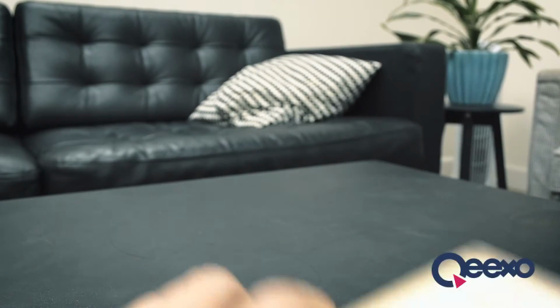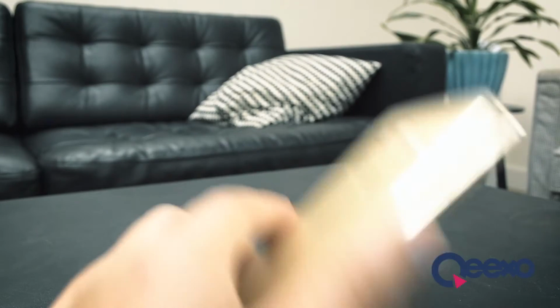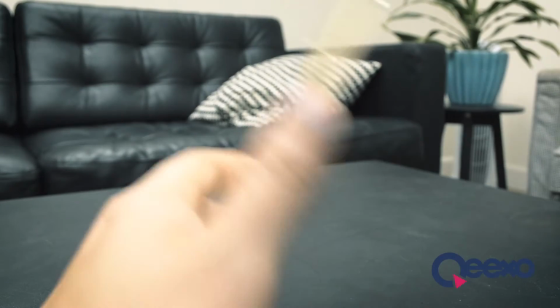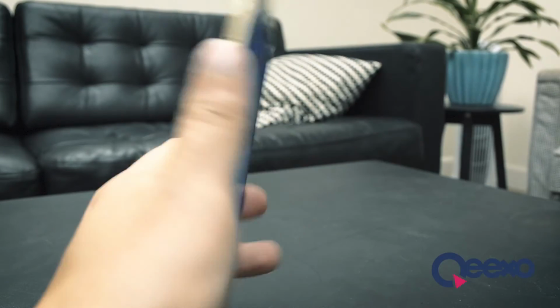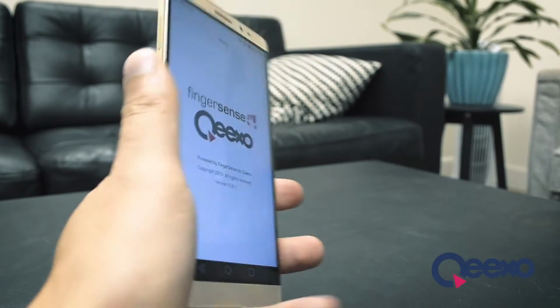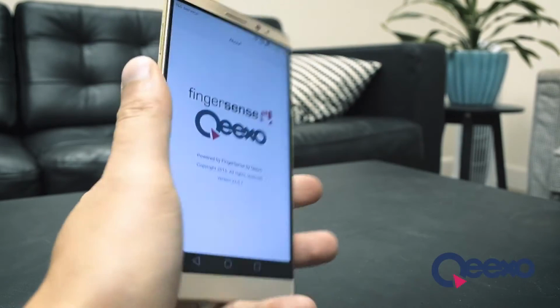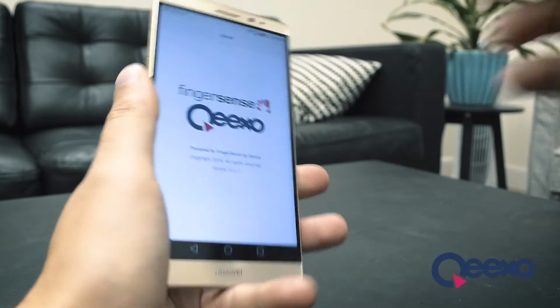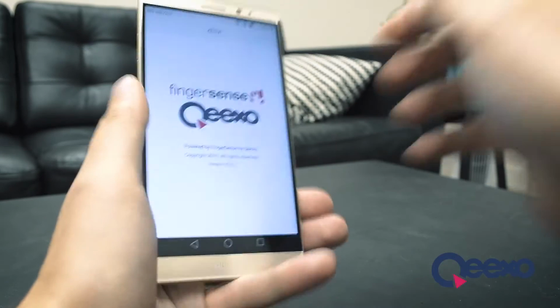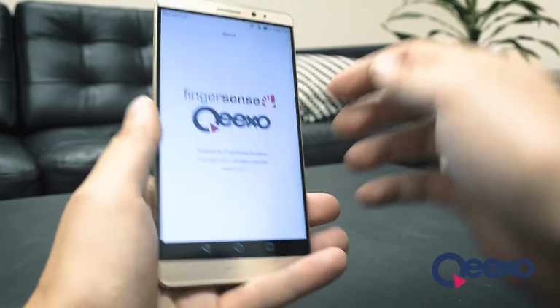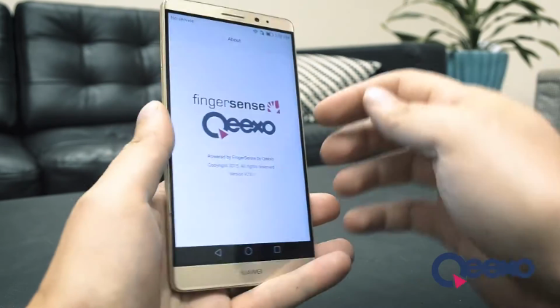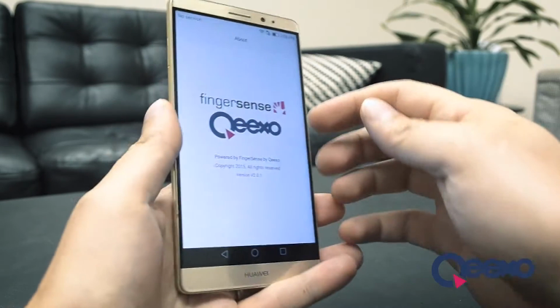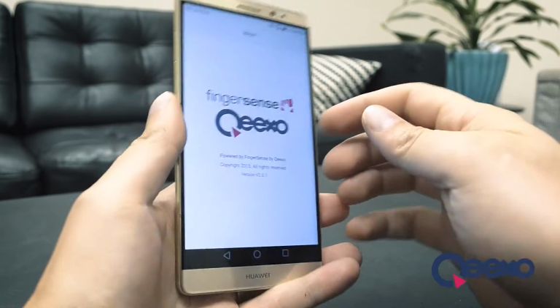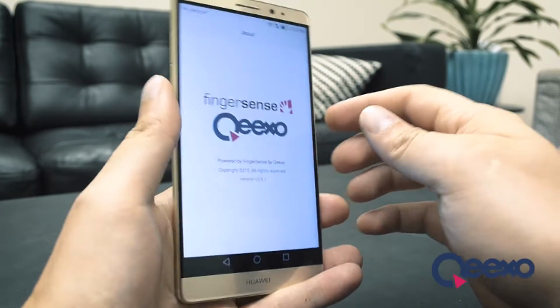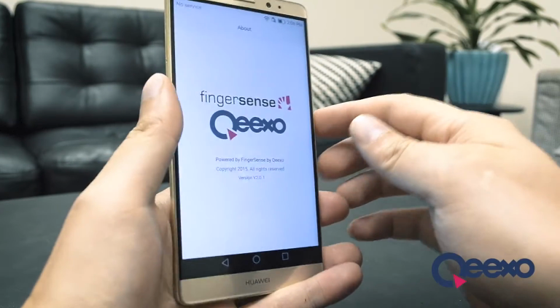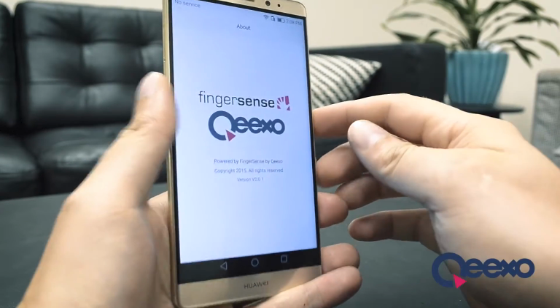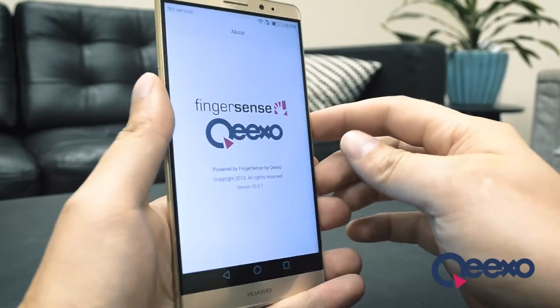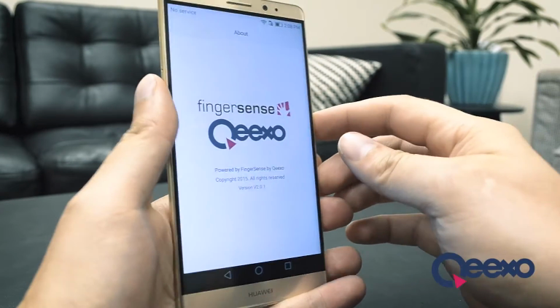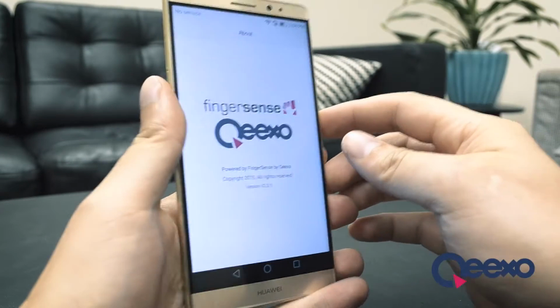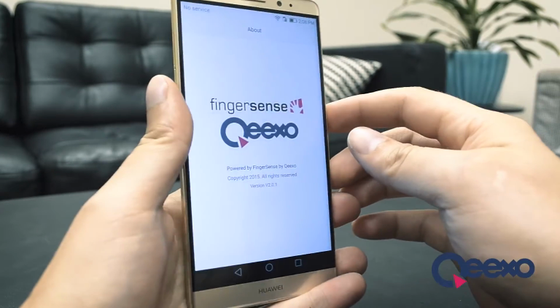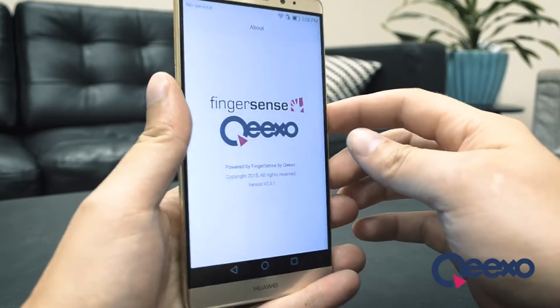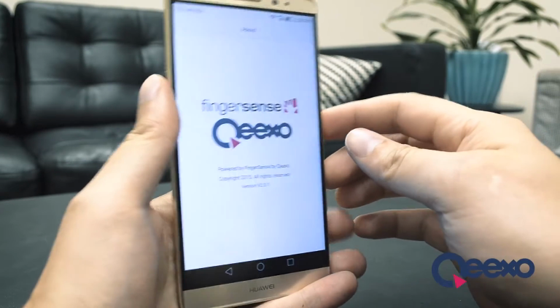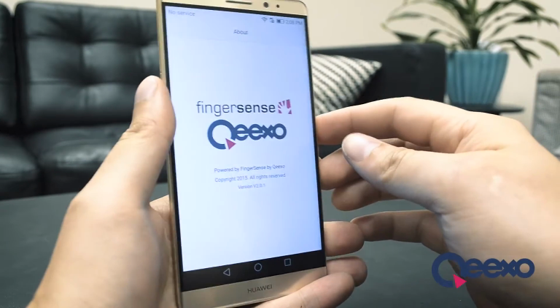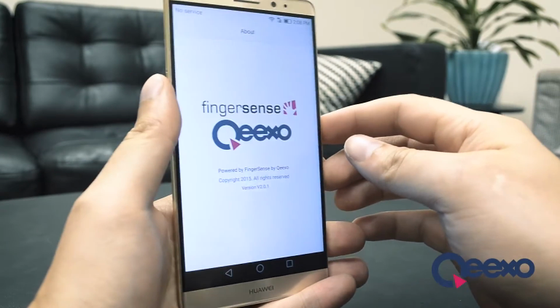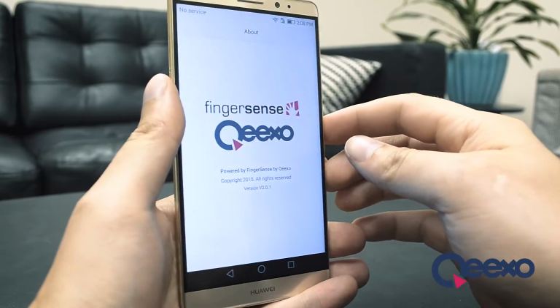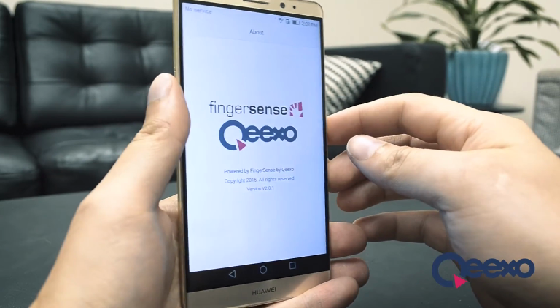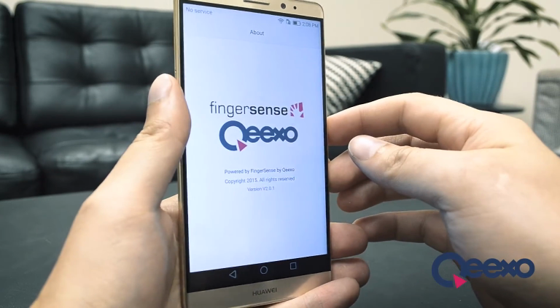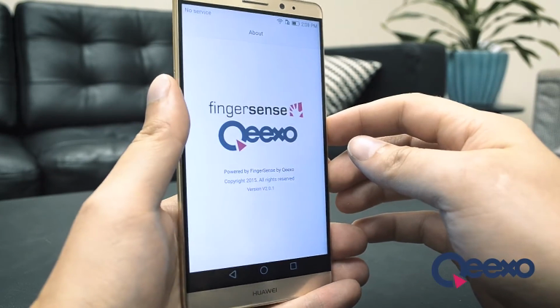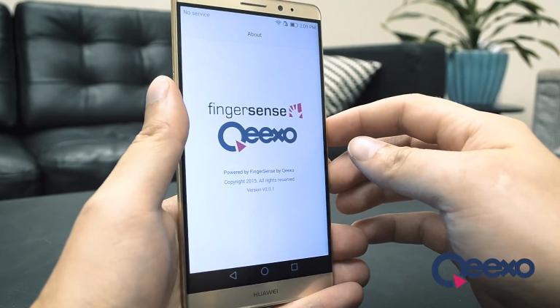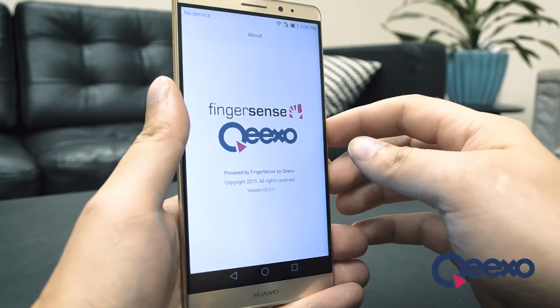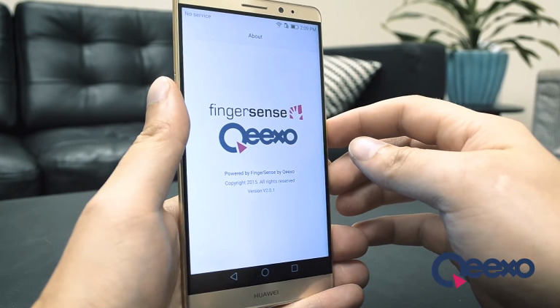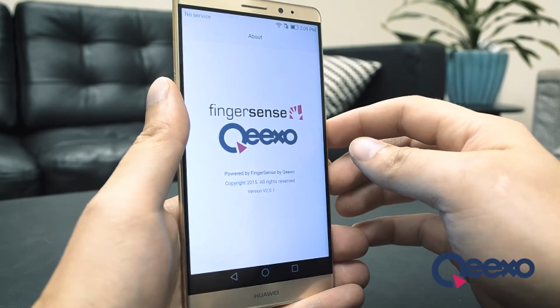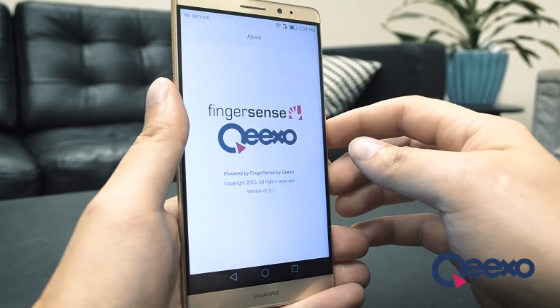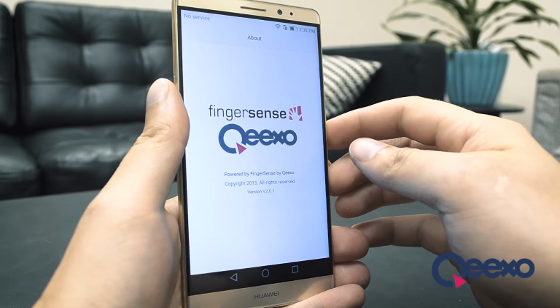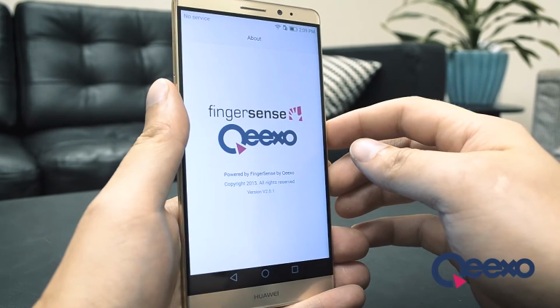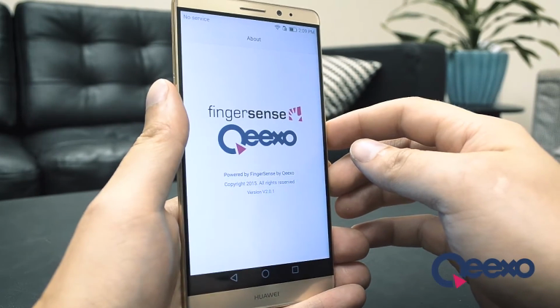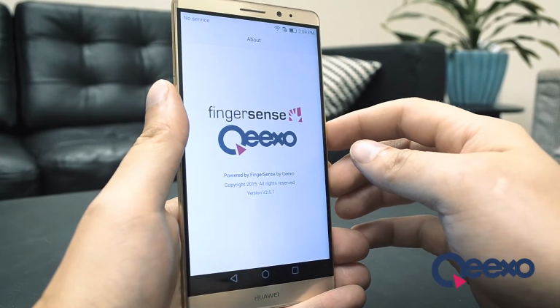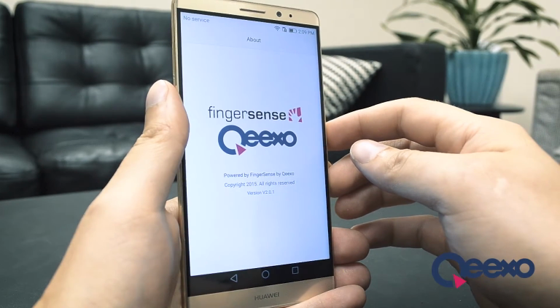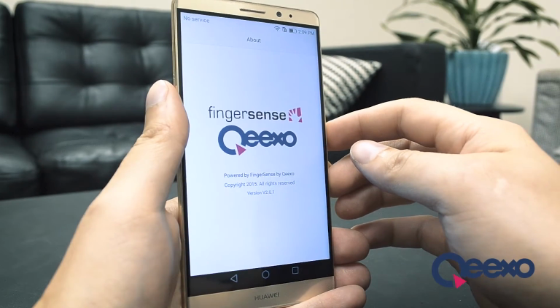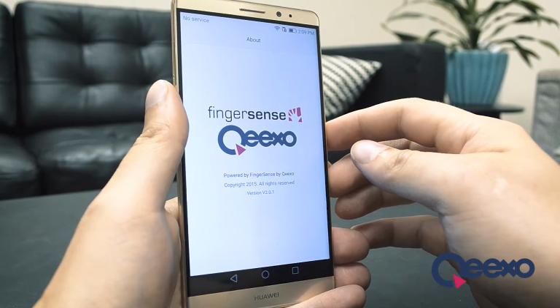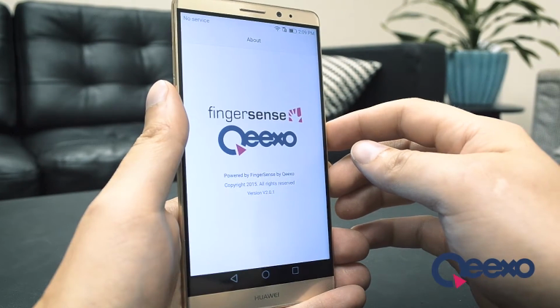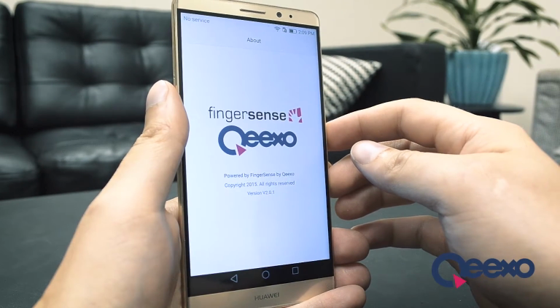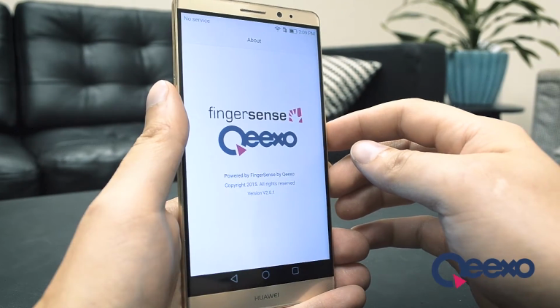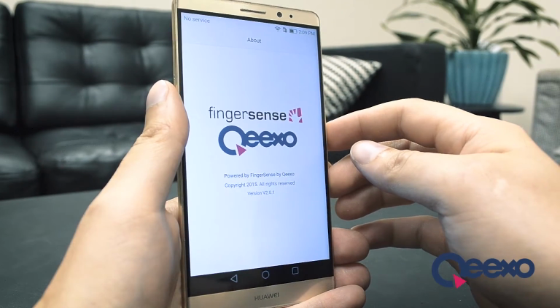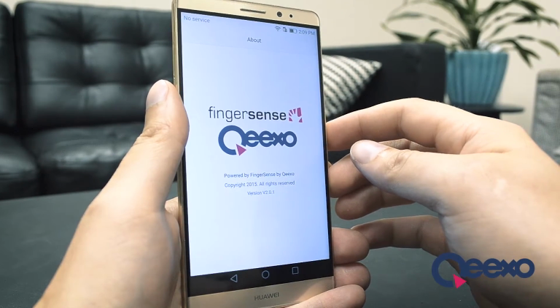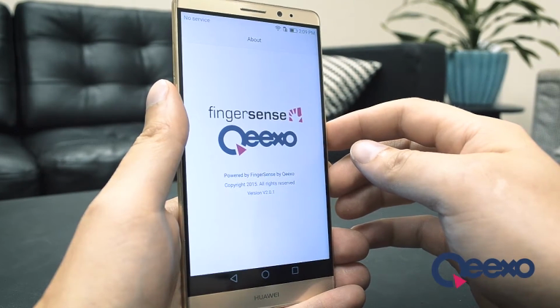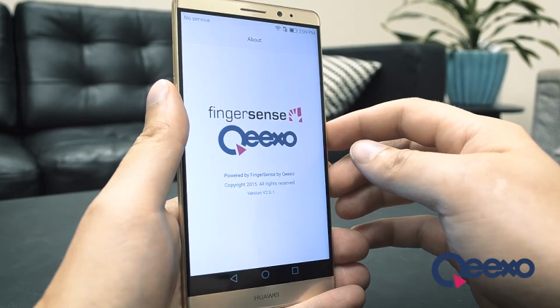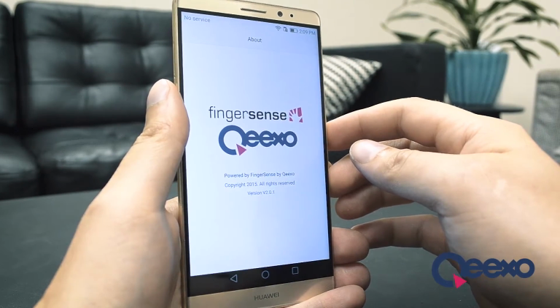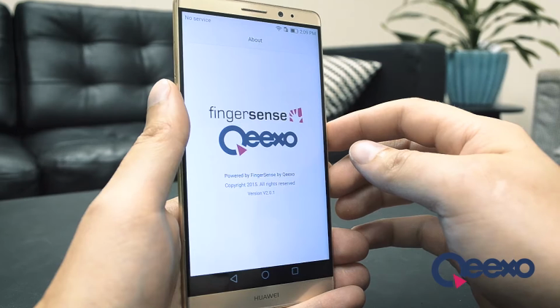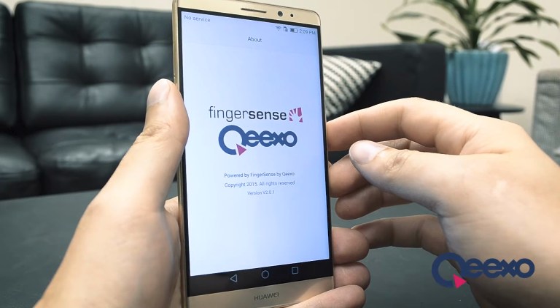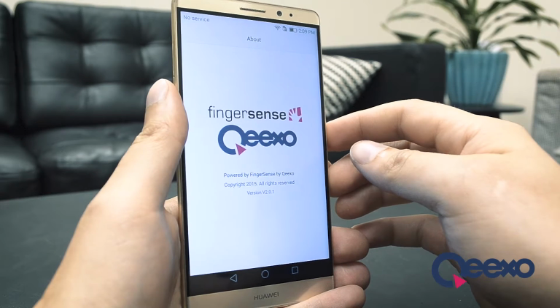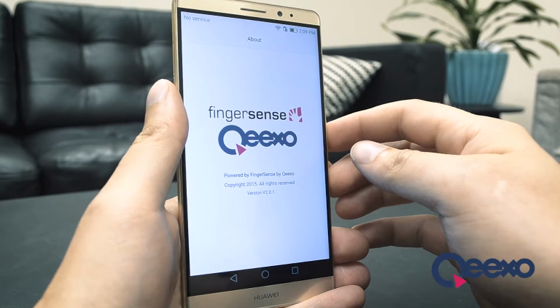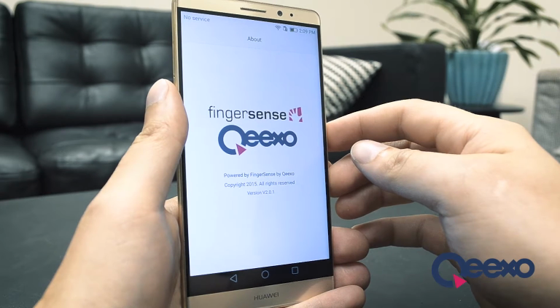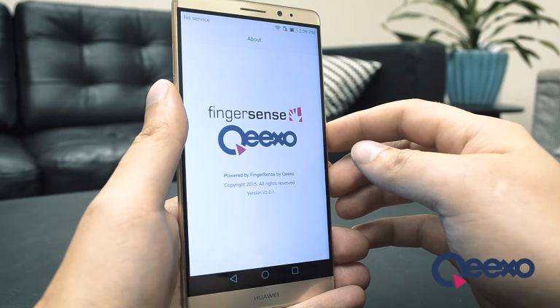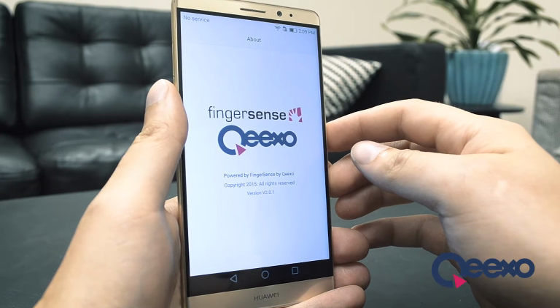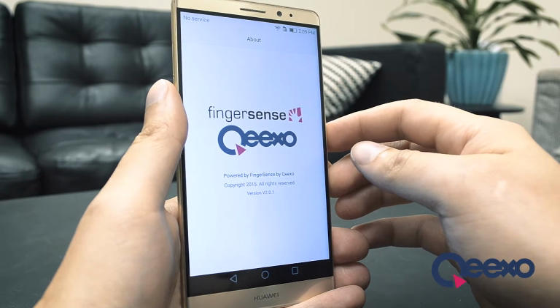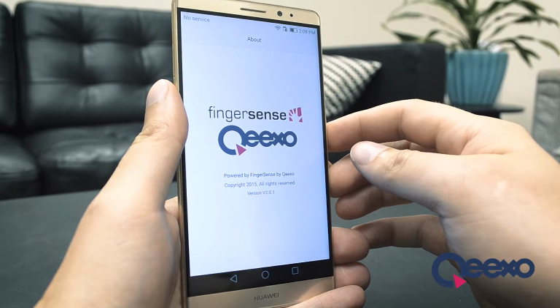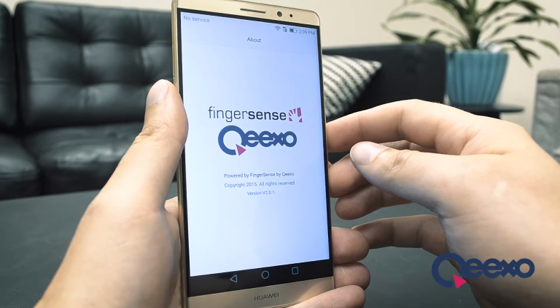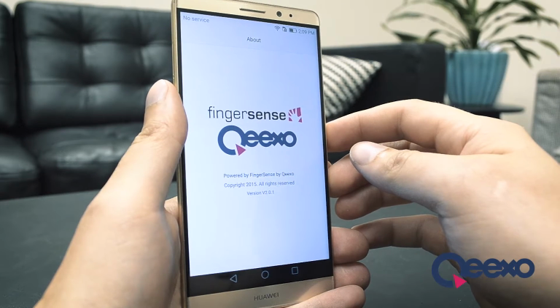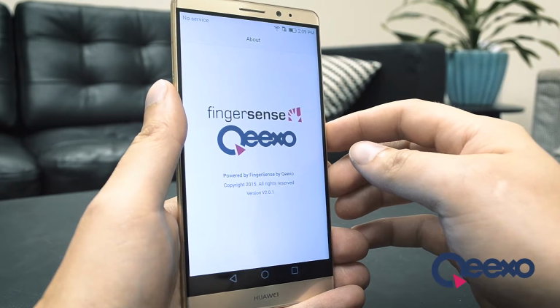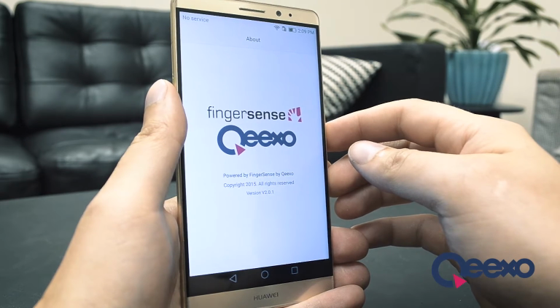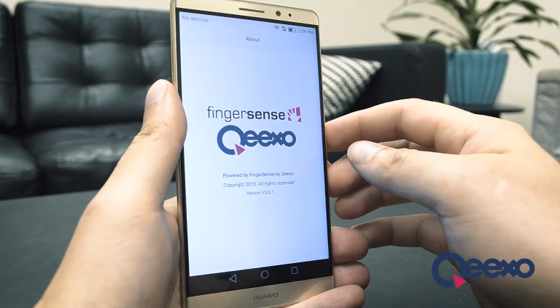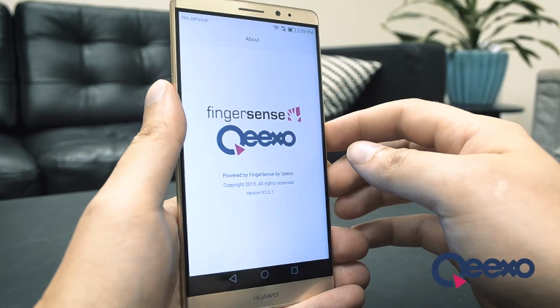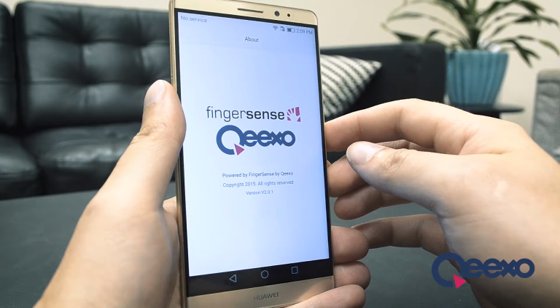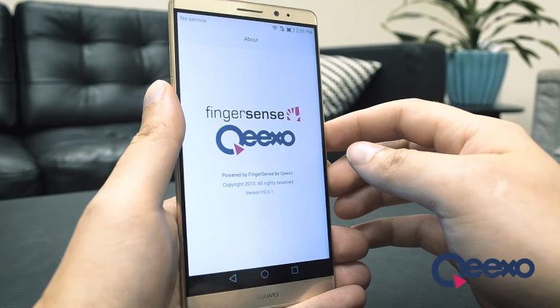Hi, I'm Jim from Keekso, and I'm going to demonstrate how to enable and use our Fingersense Knuckle features on Huawei smartphones.